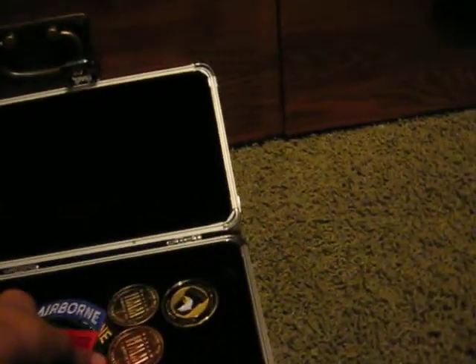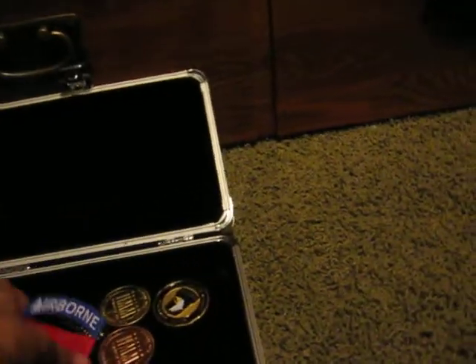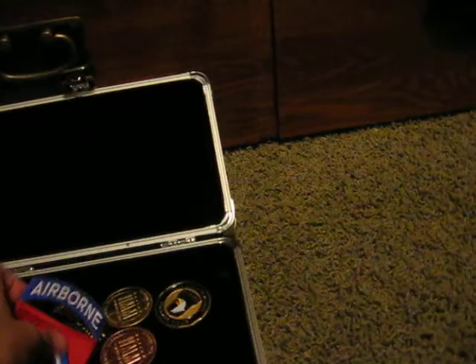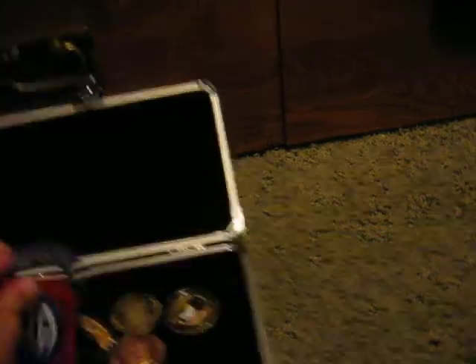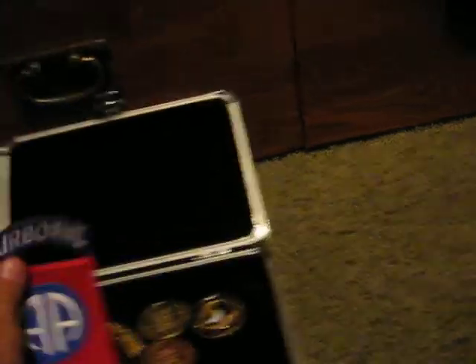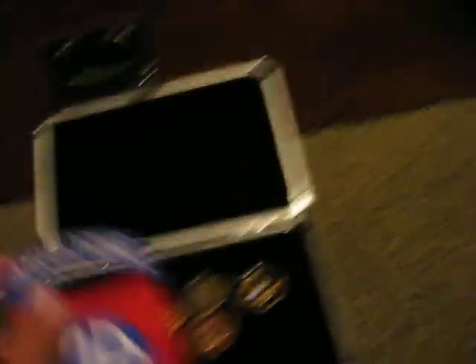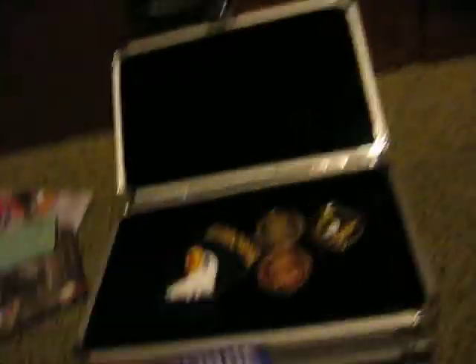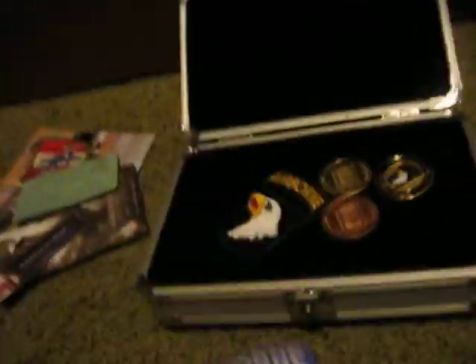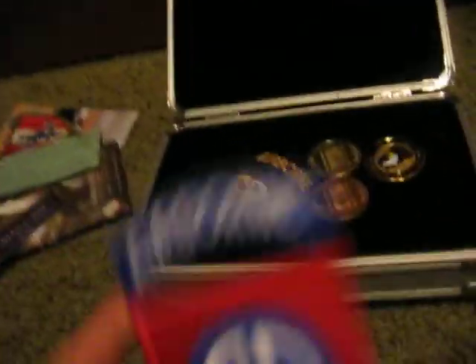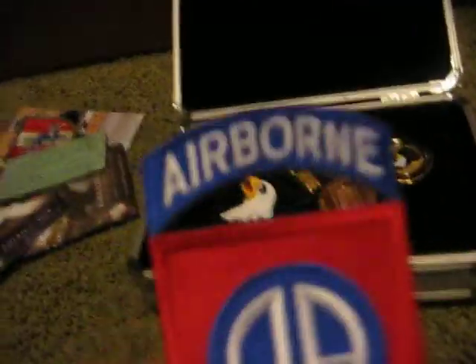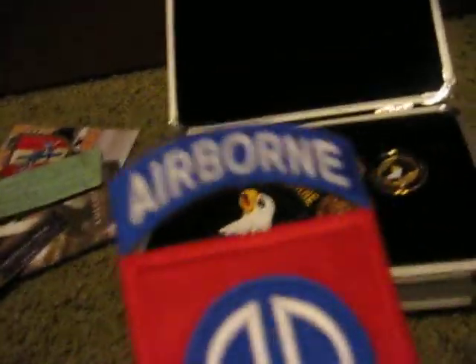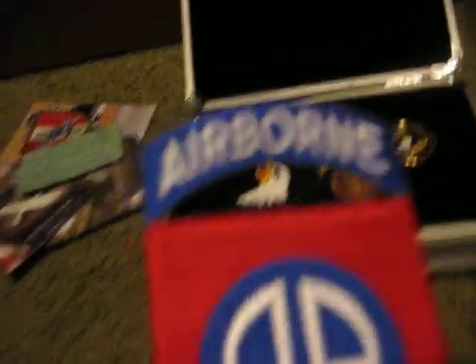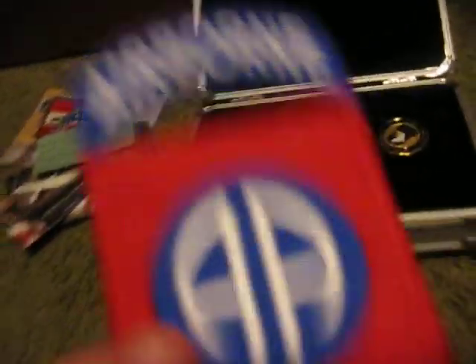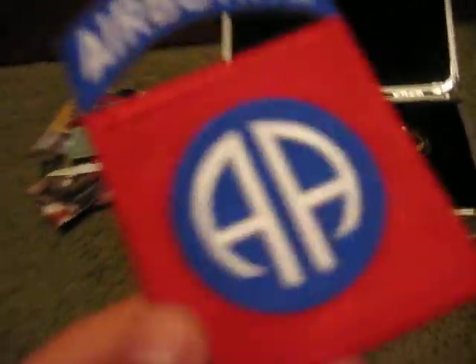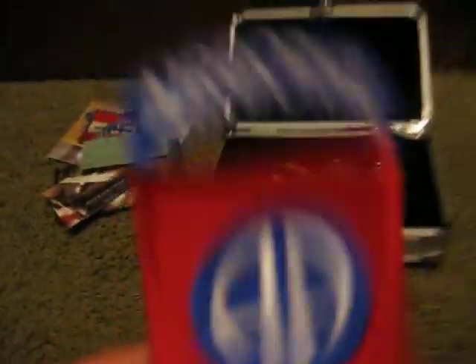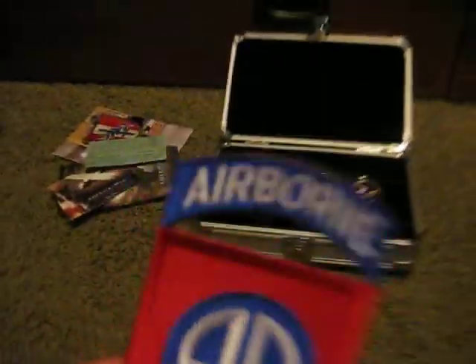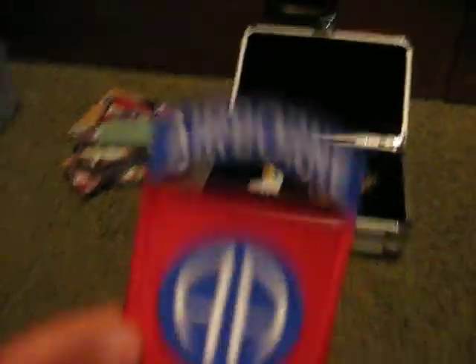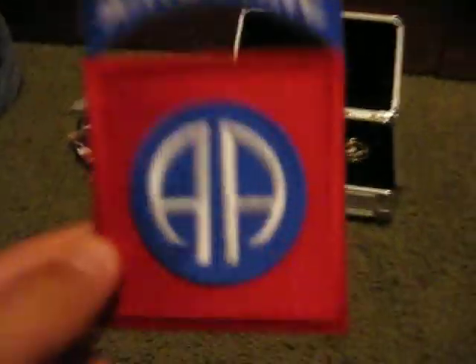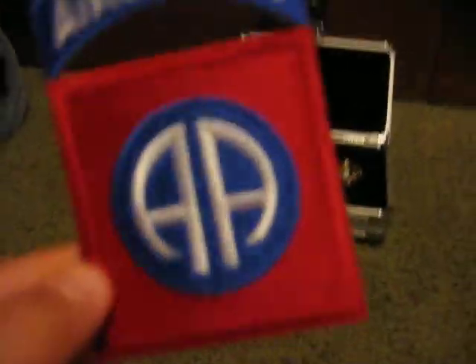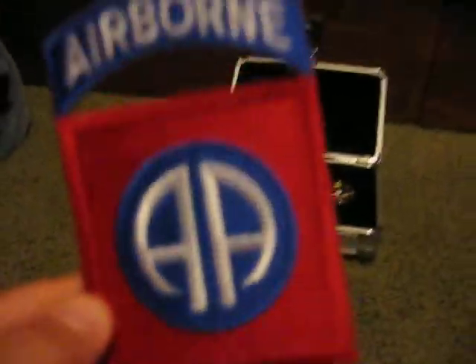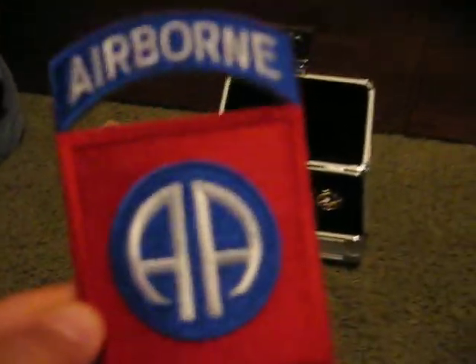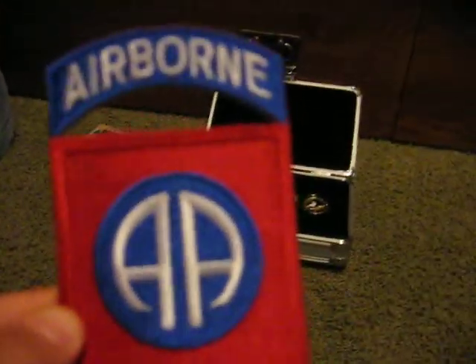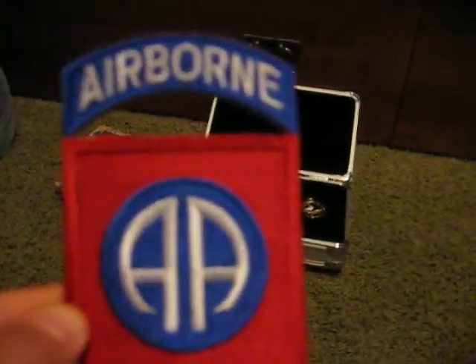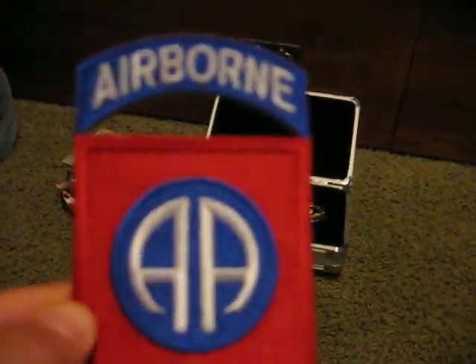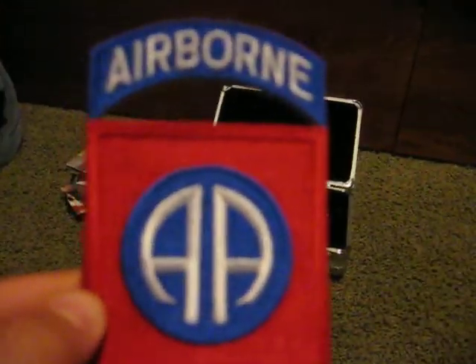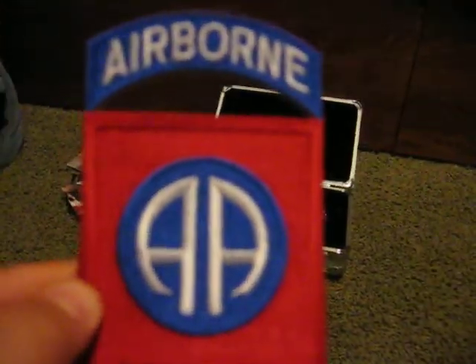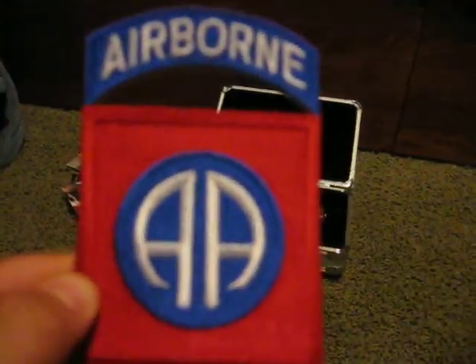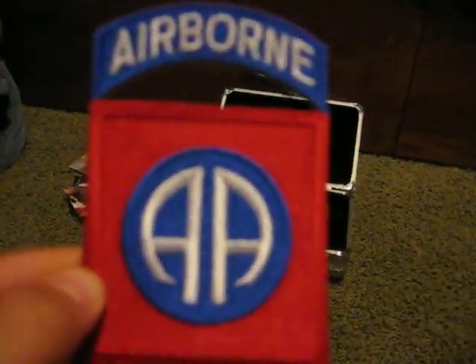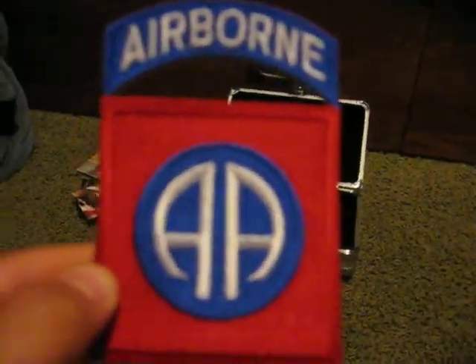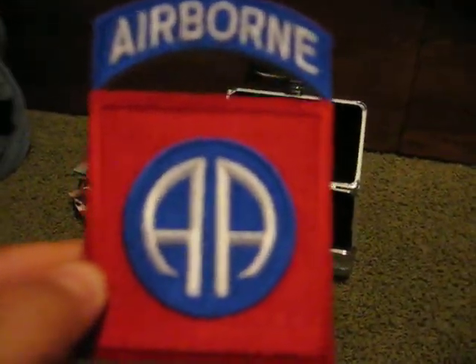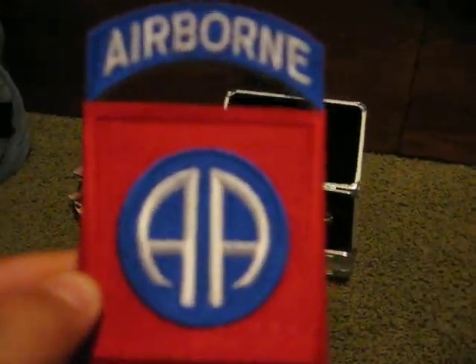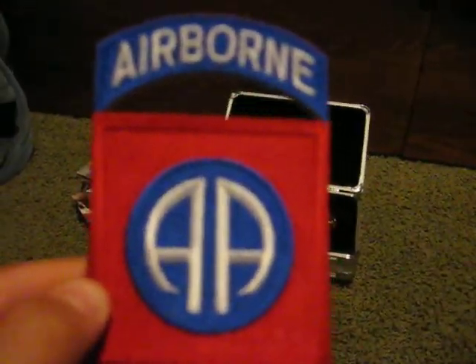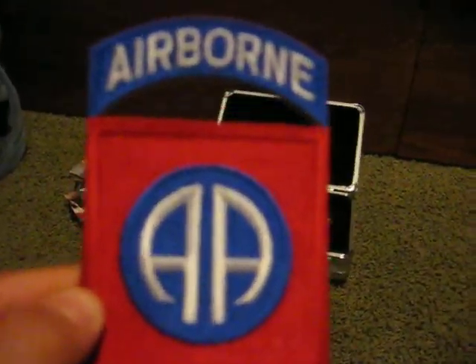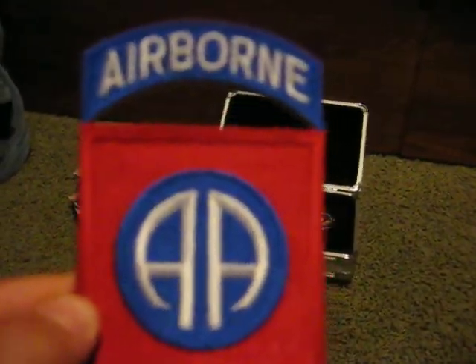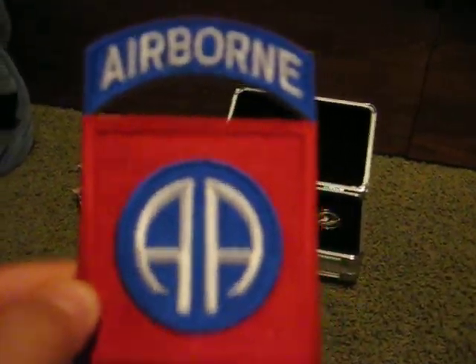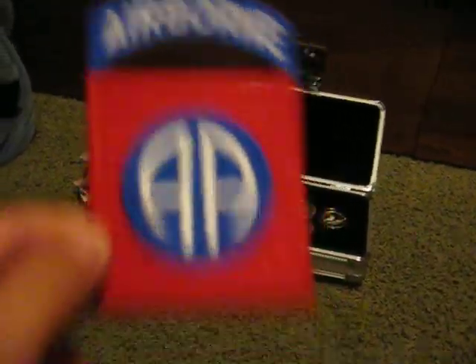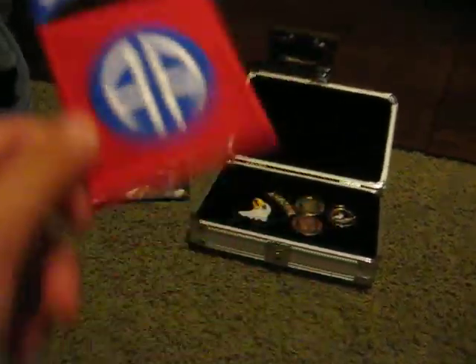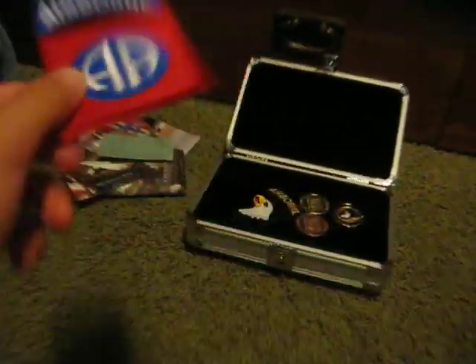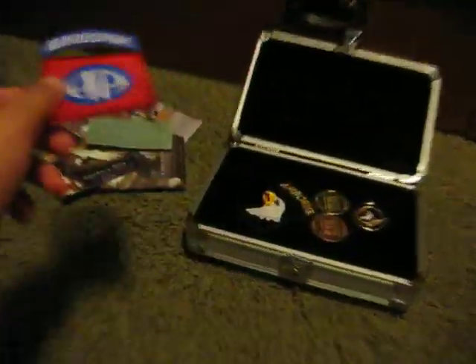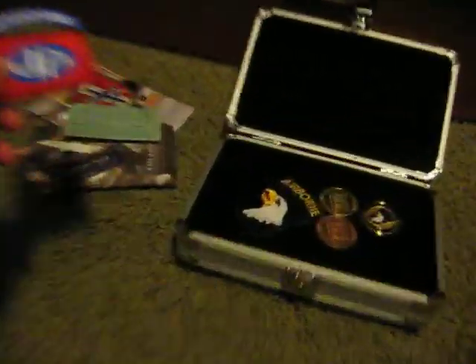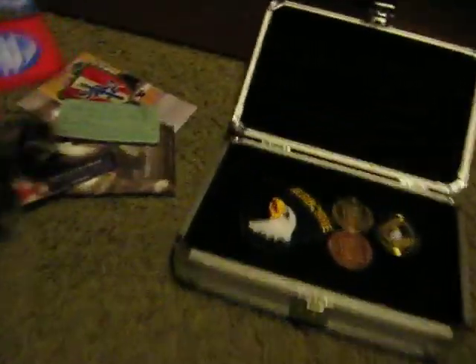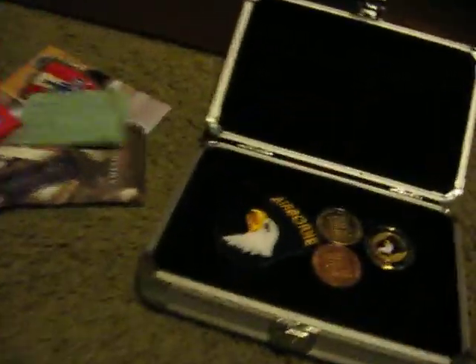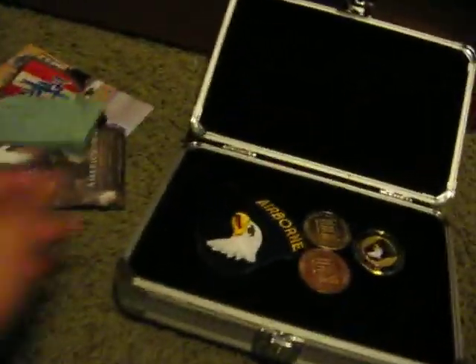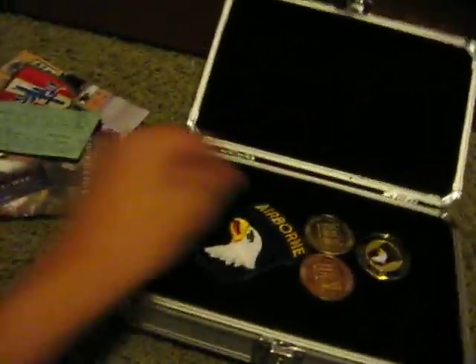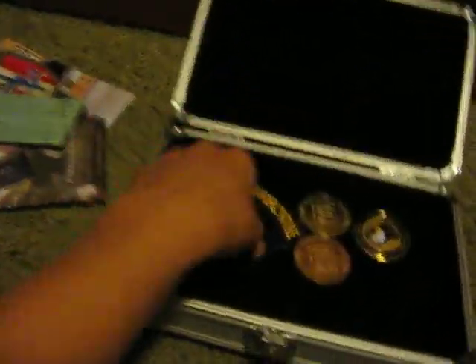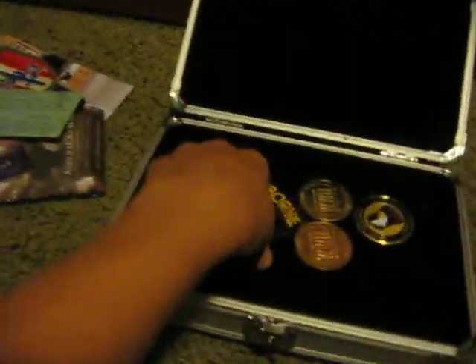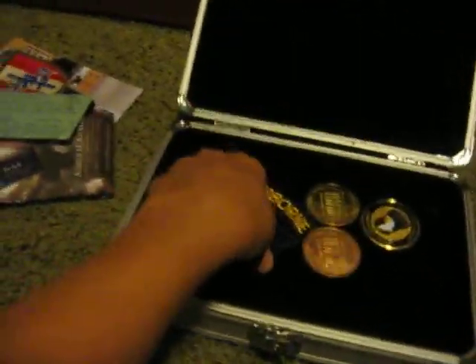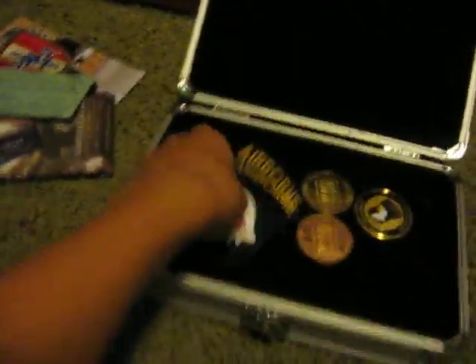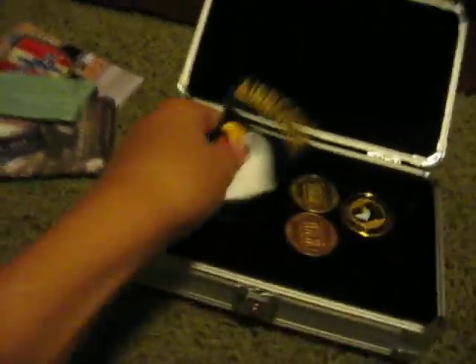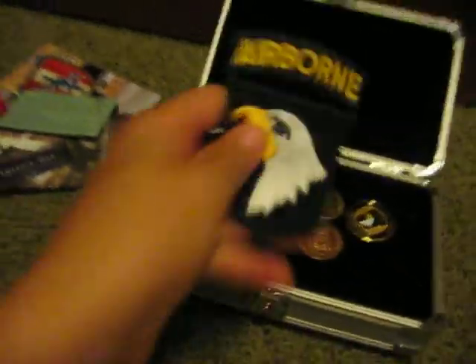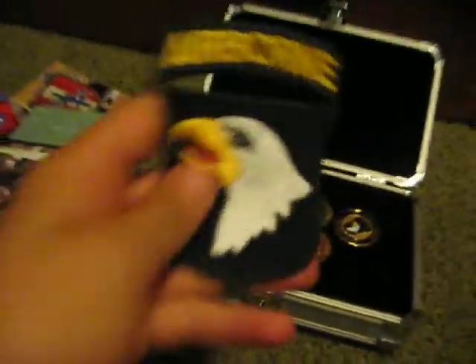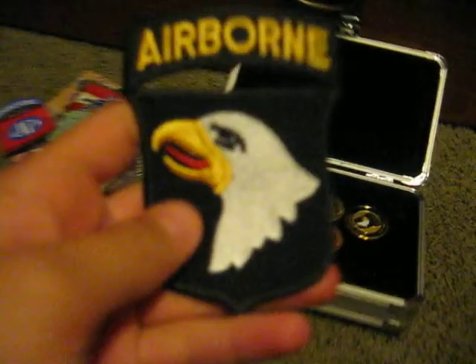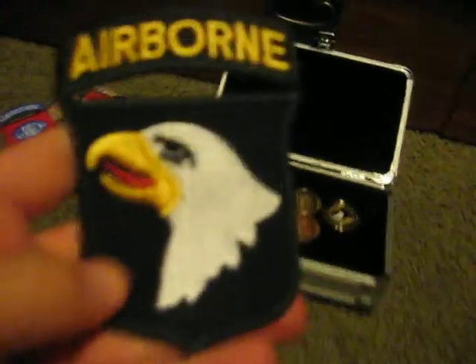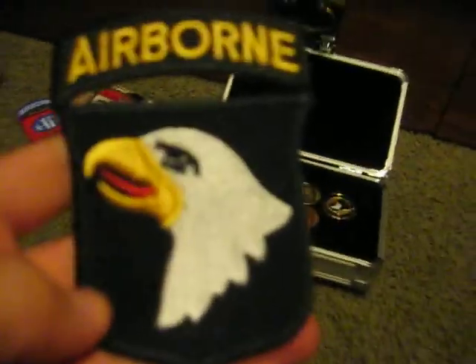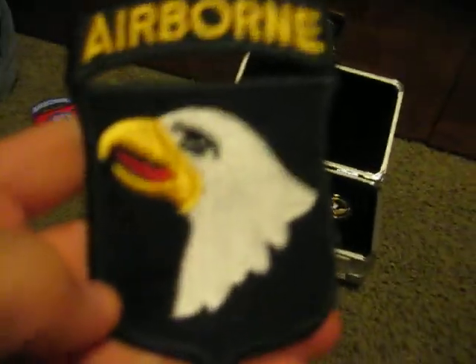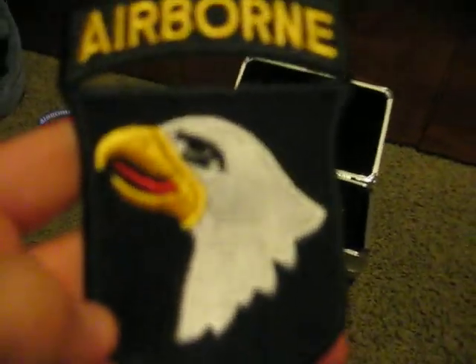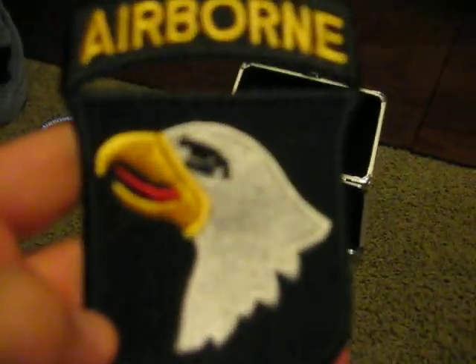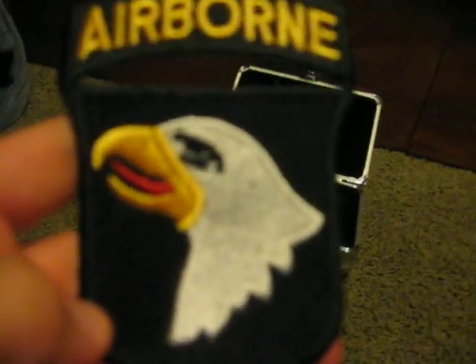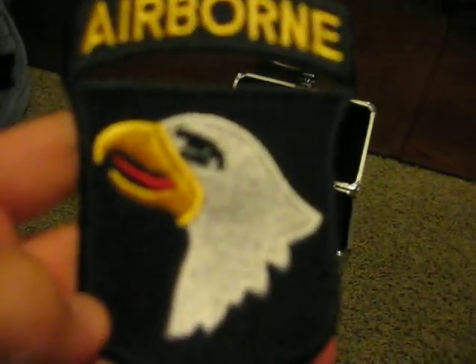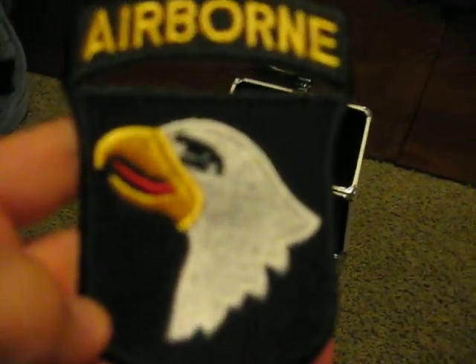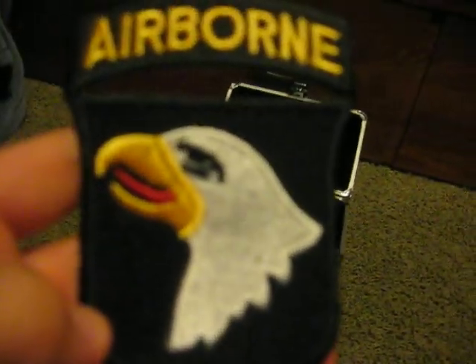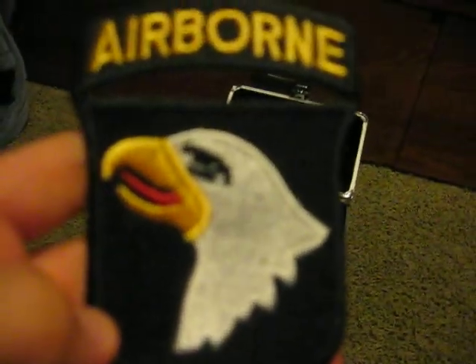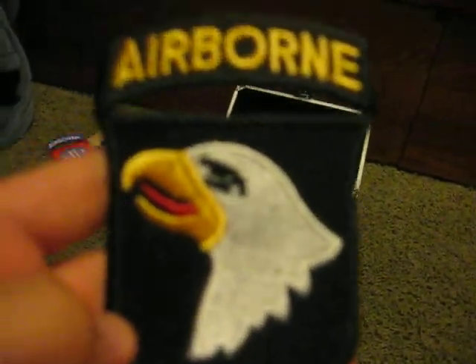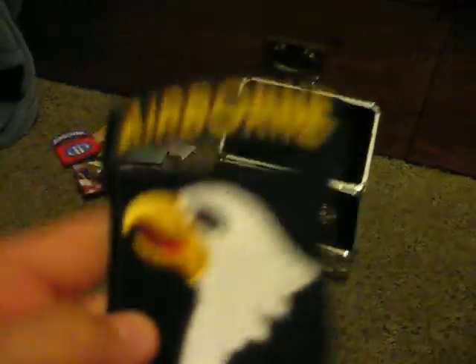Here's my brother's patch — he's doing the 82nd Airborne. And here's my patch, 101st Airborne.